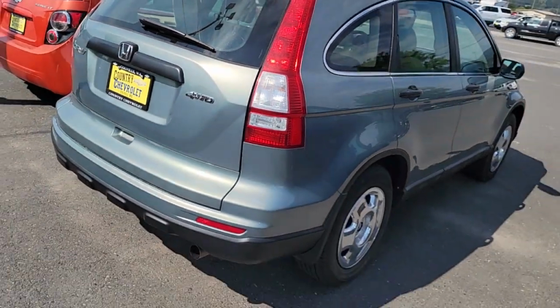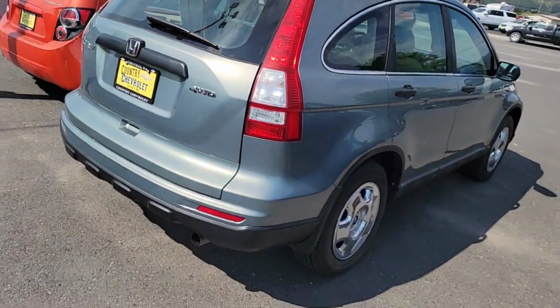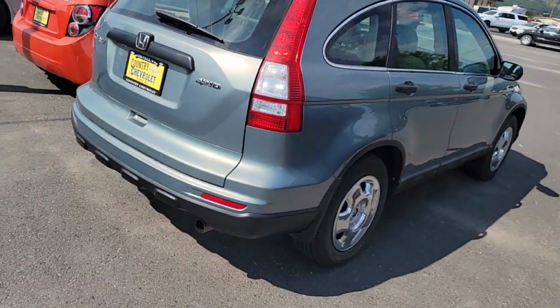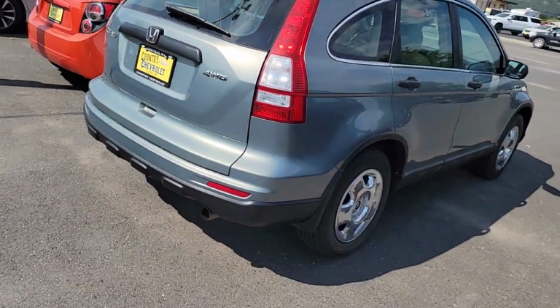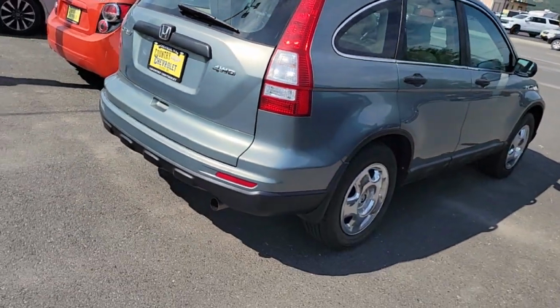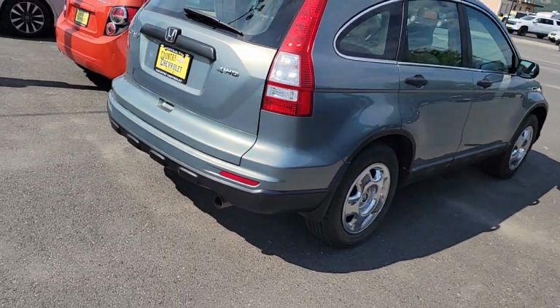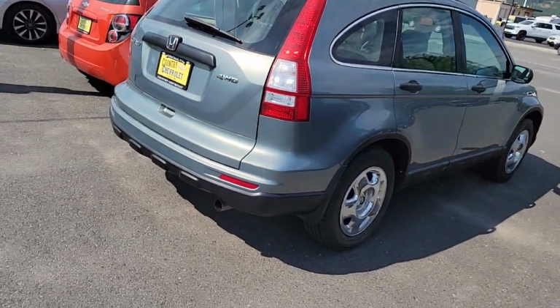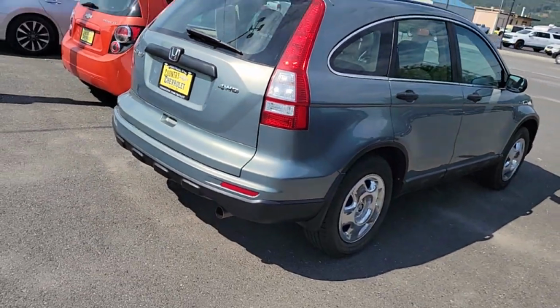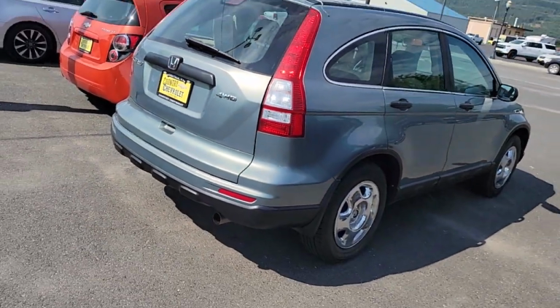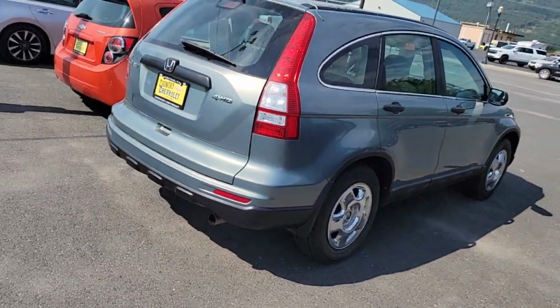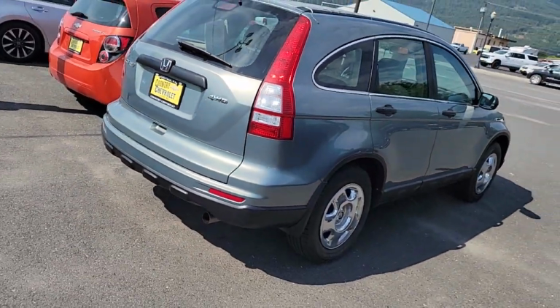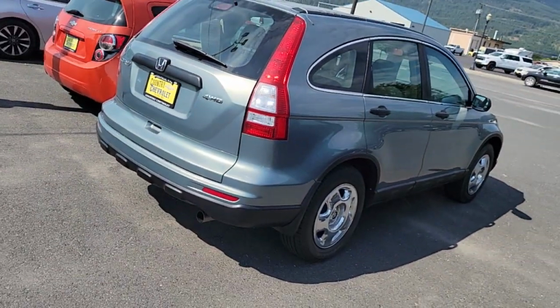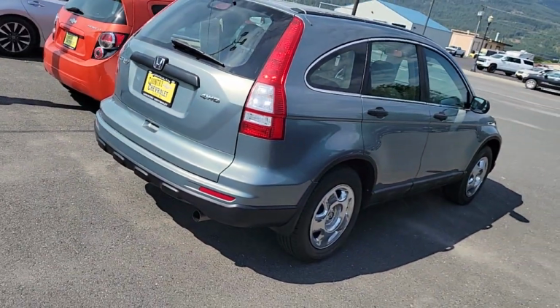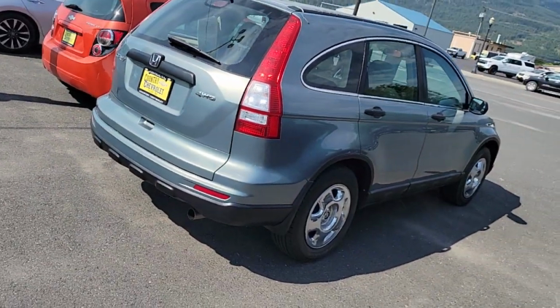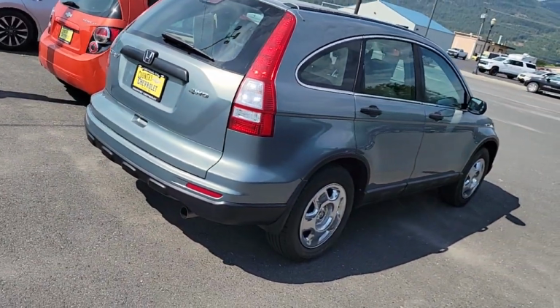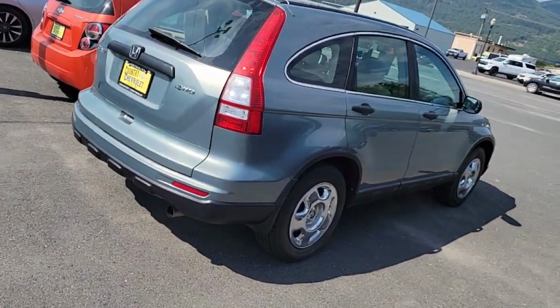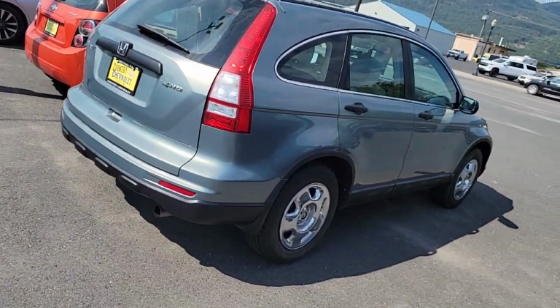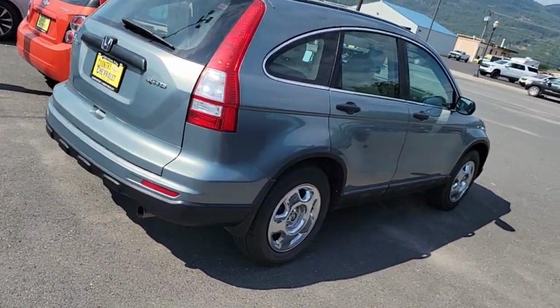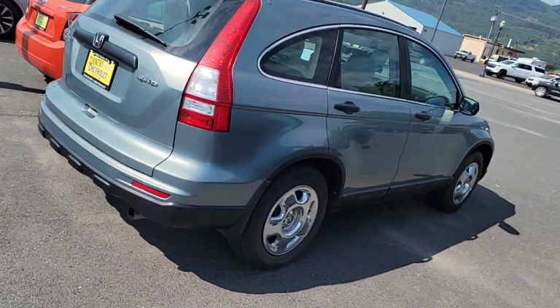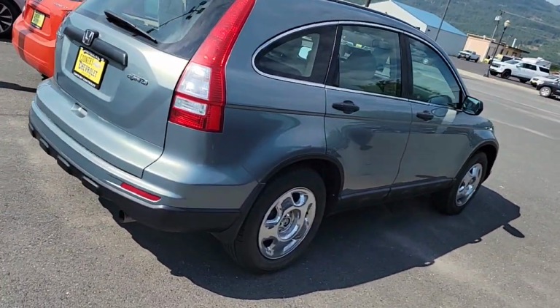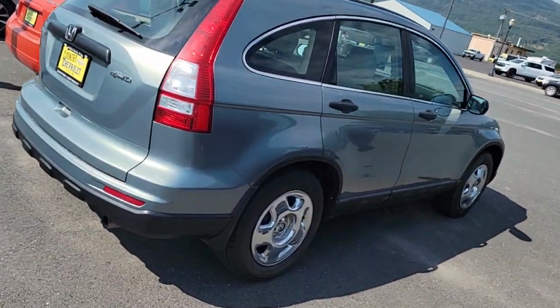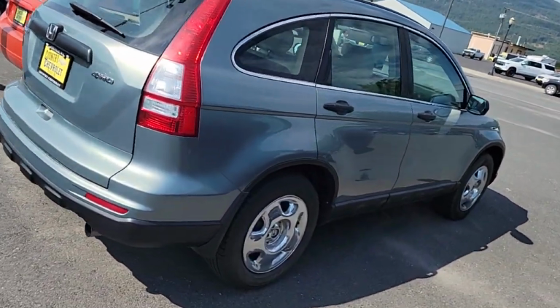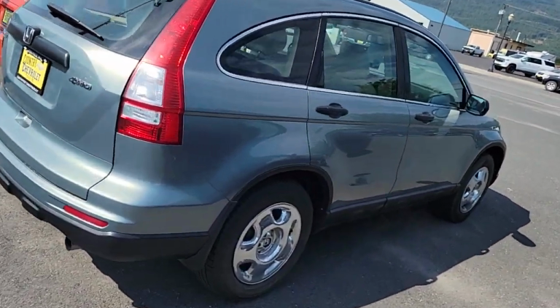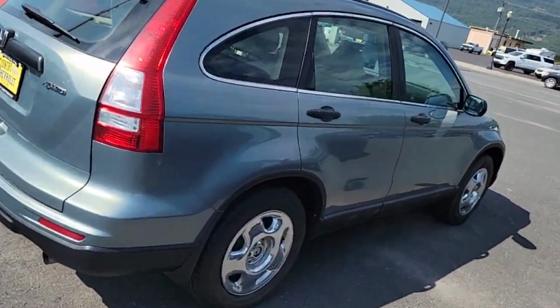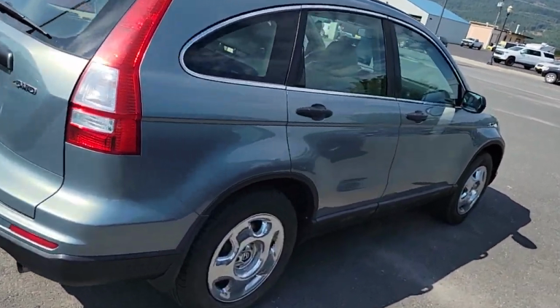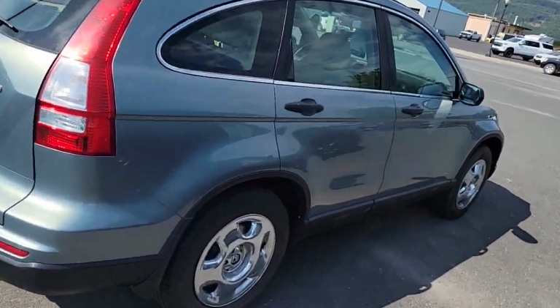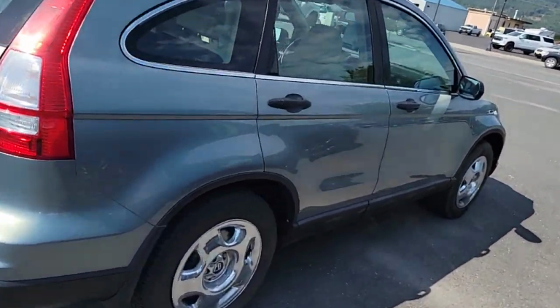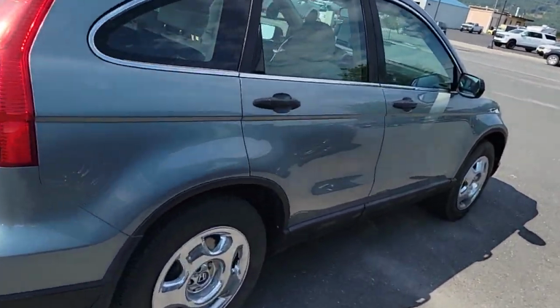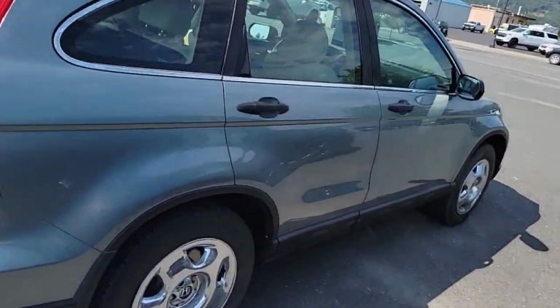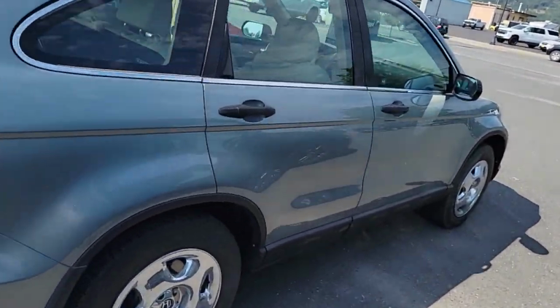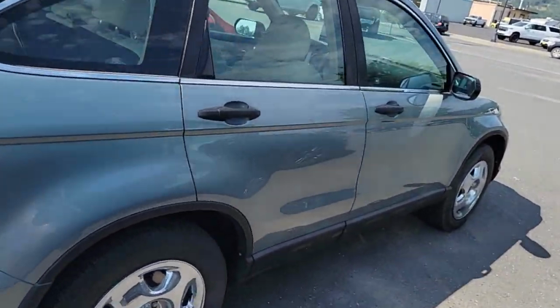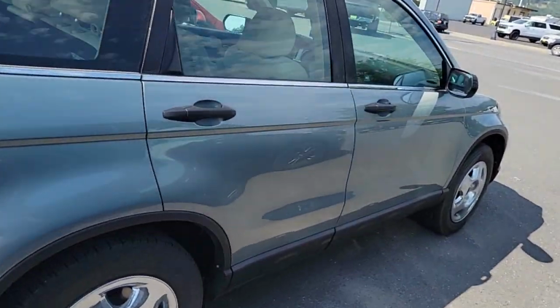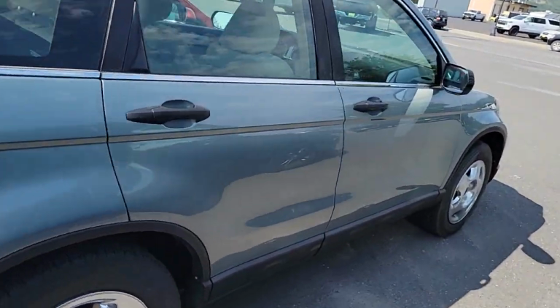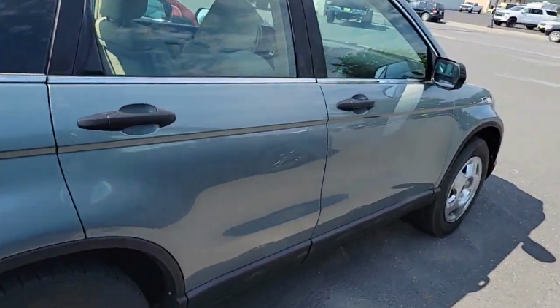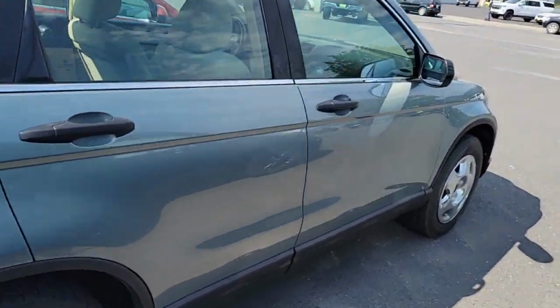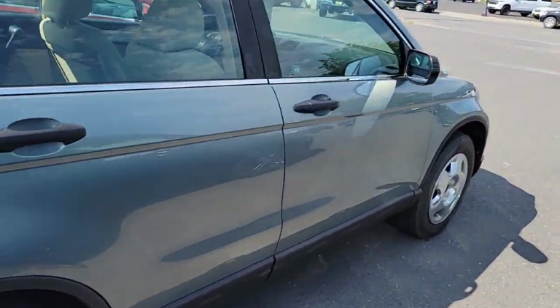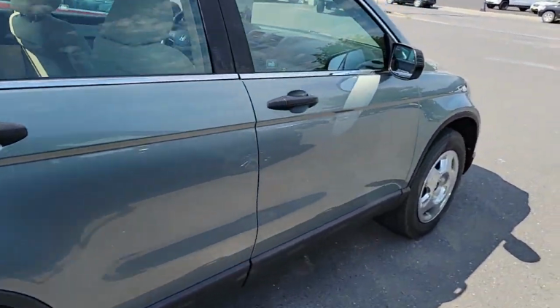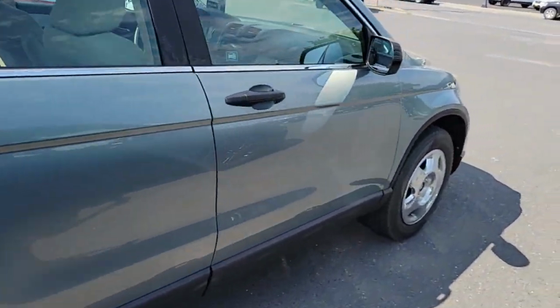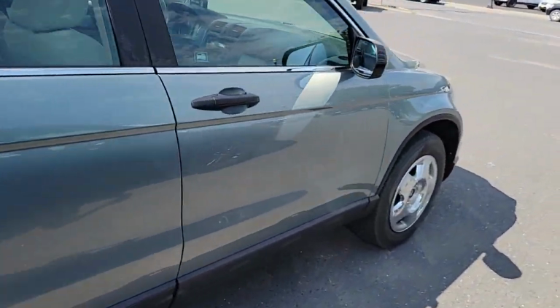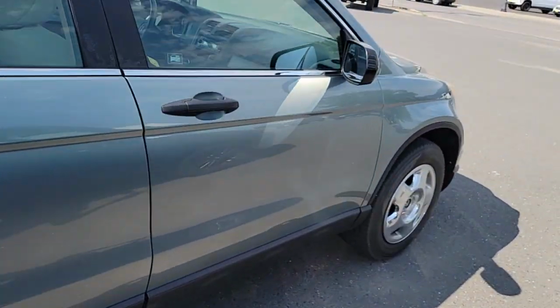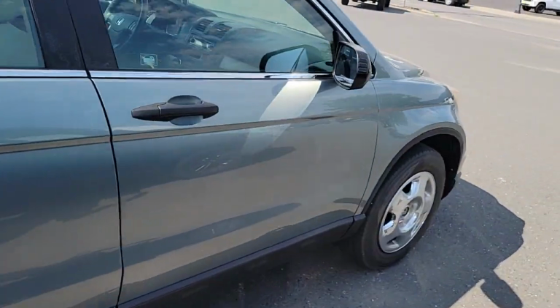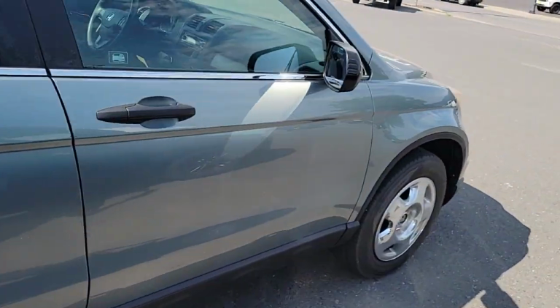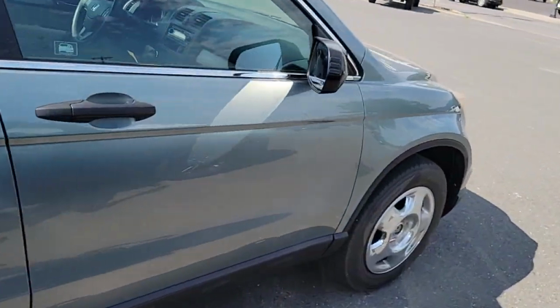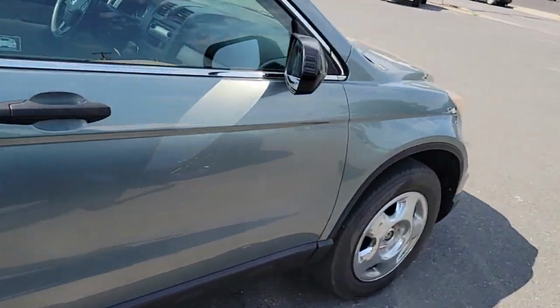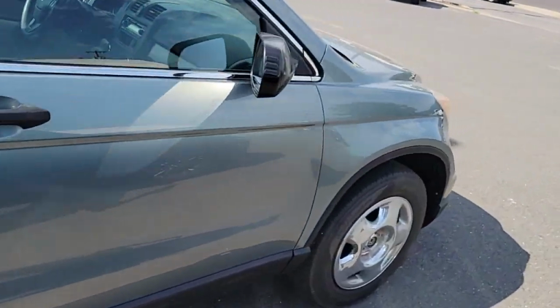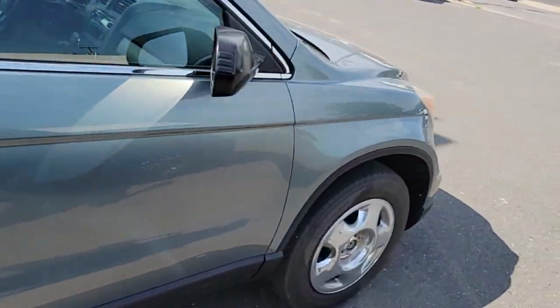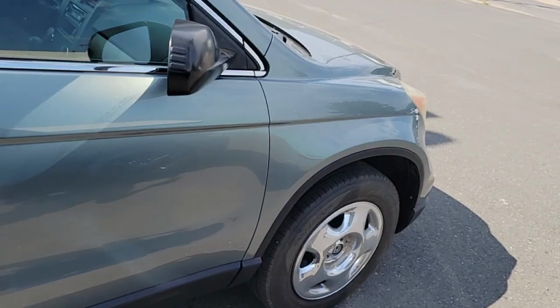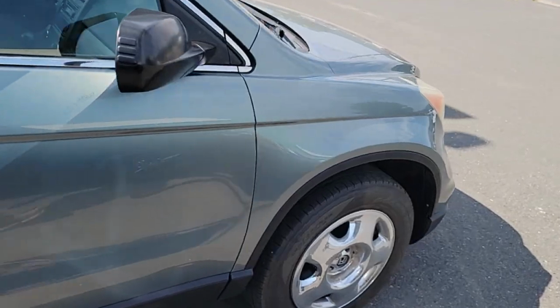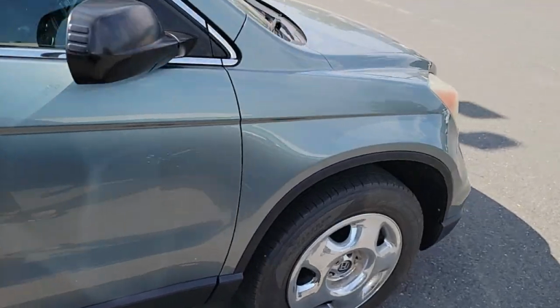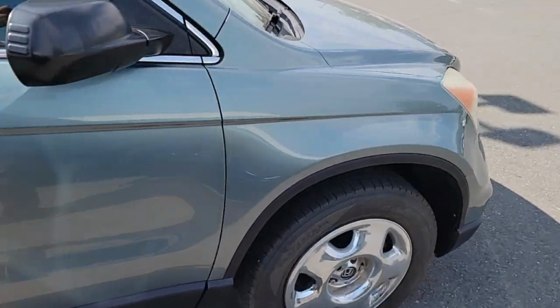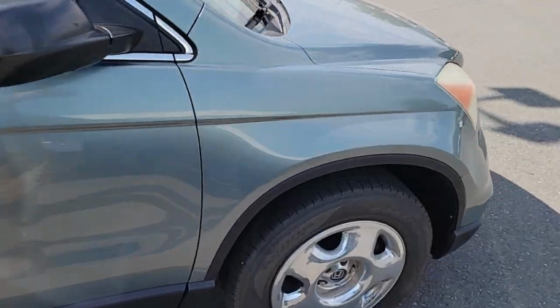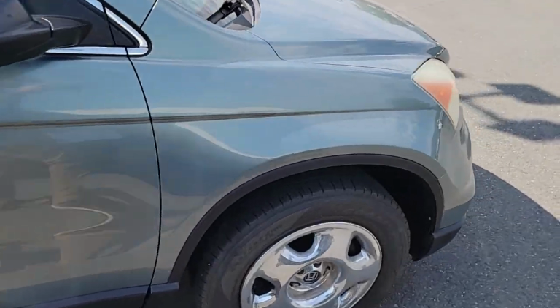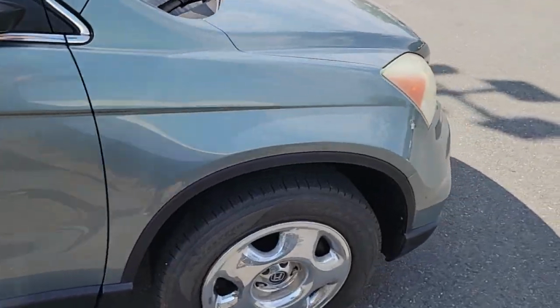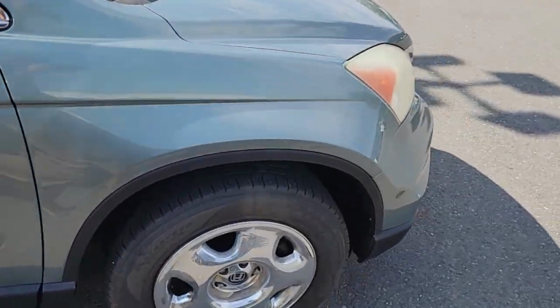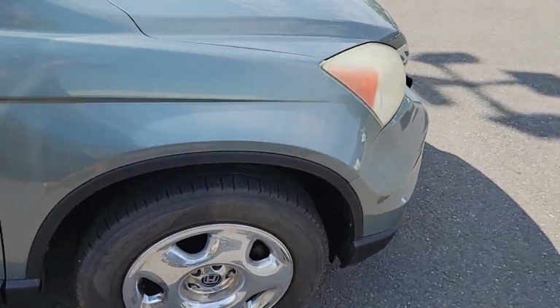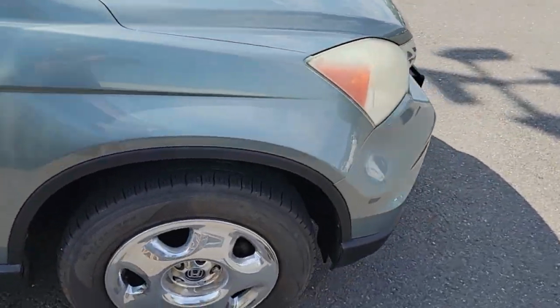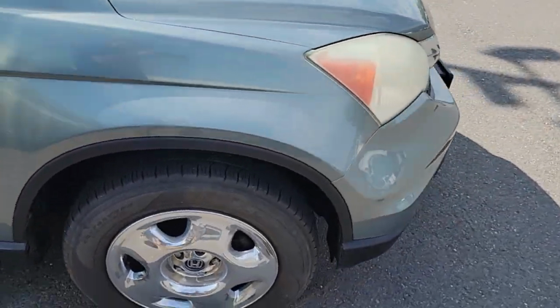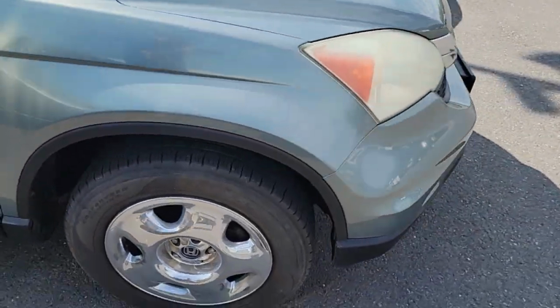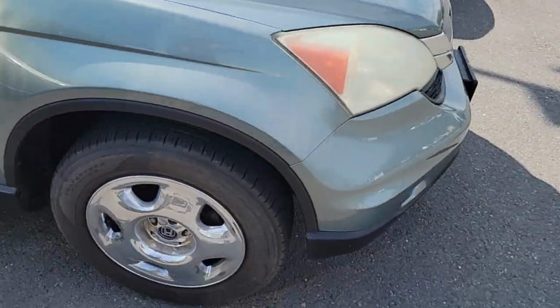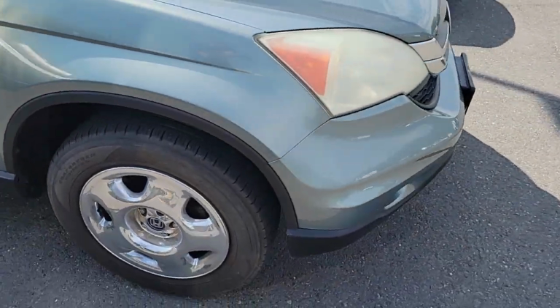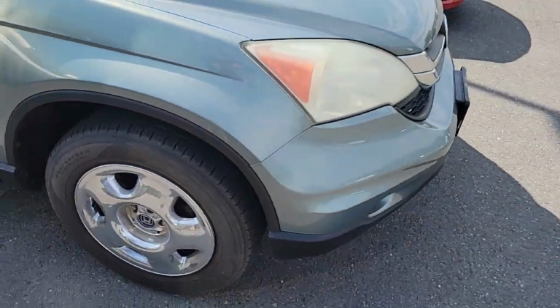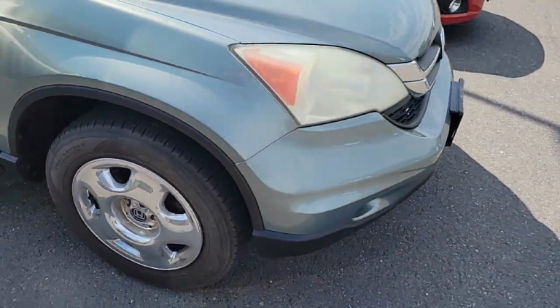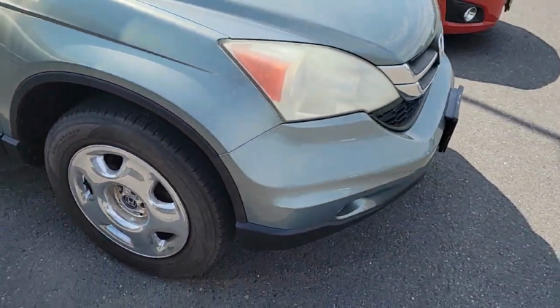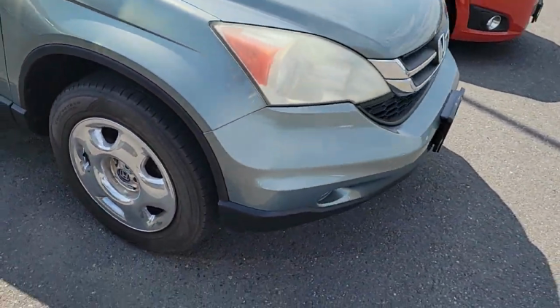The tread on the tires is pretty good too. You're going to get another couple seasons out of those — I'd say above 50%, probably around 70%.